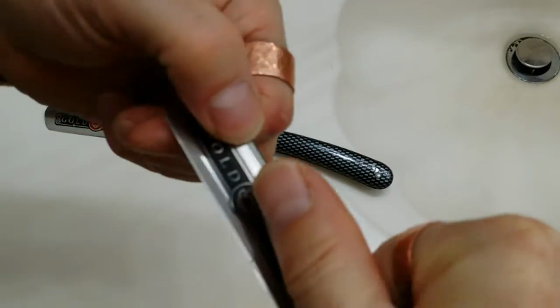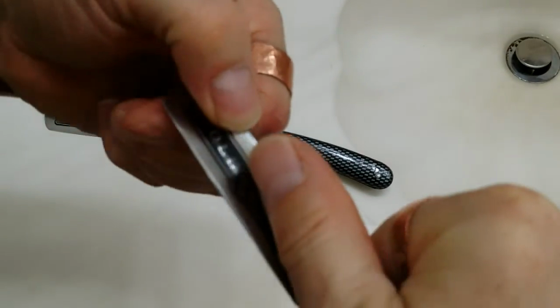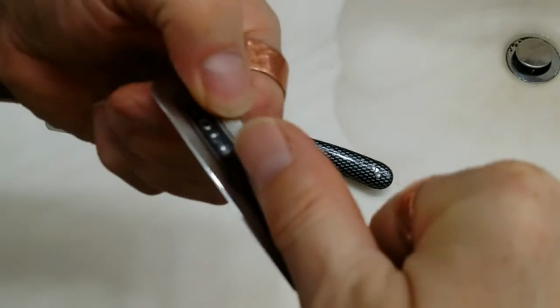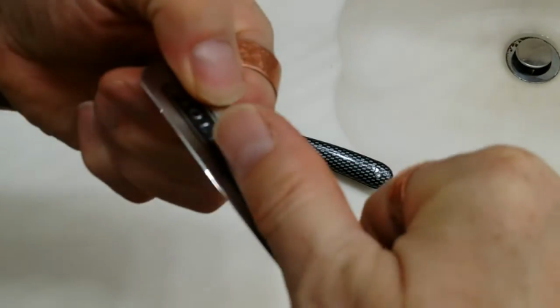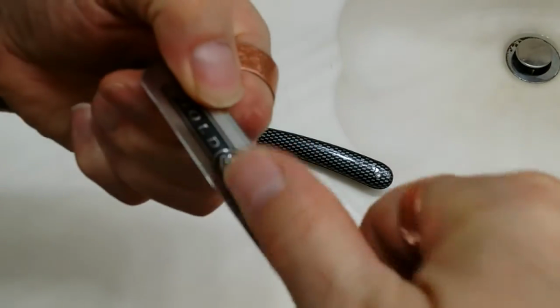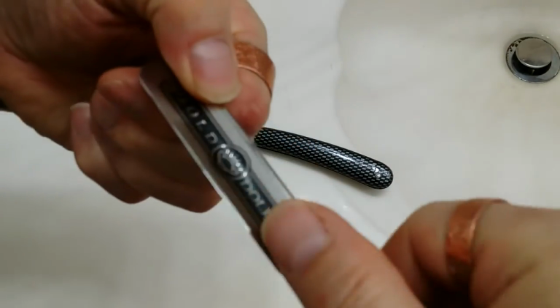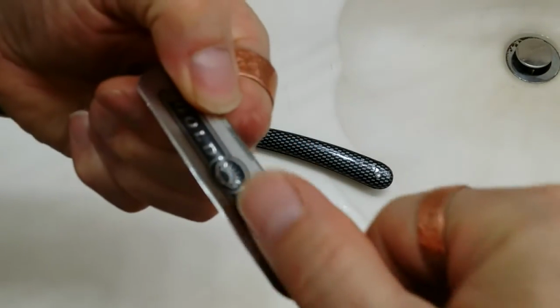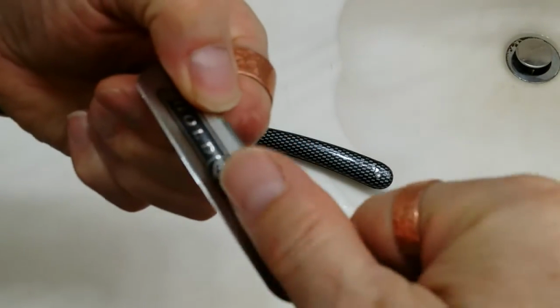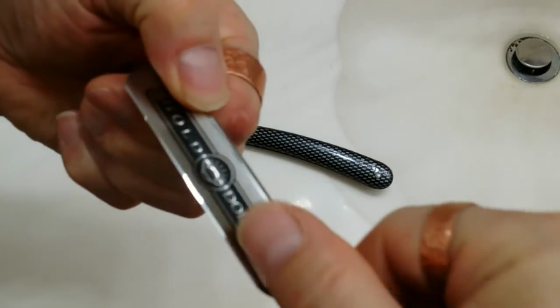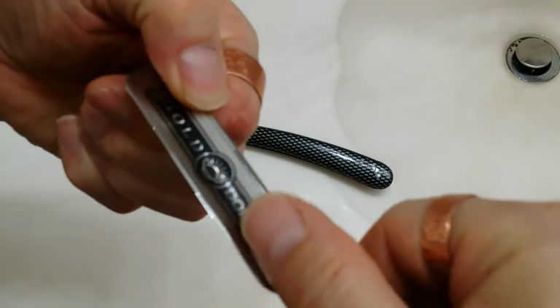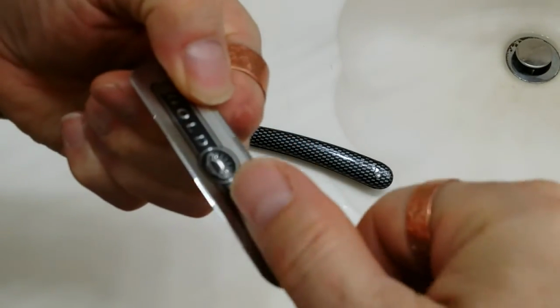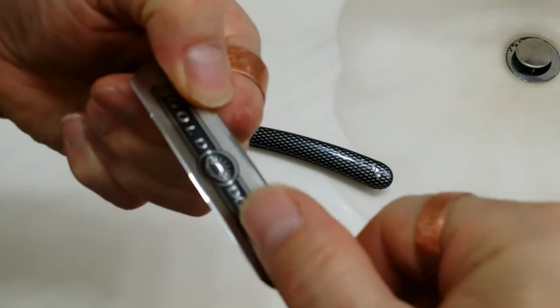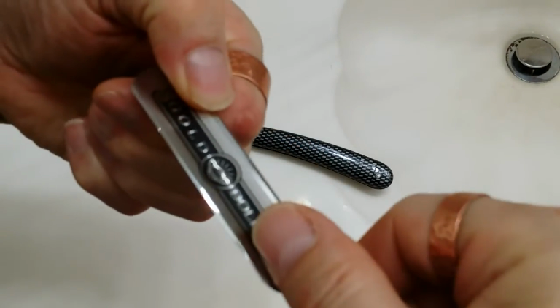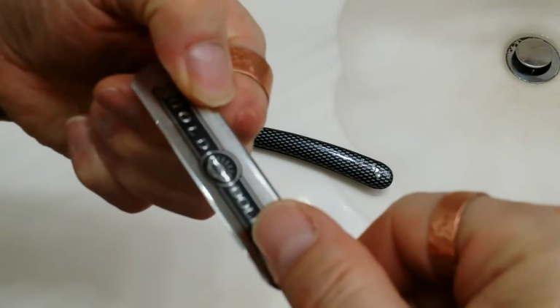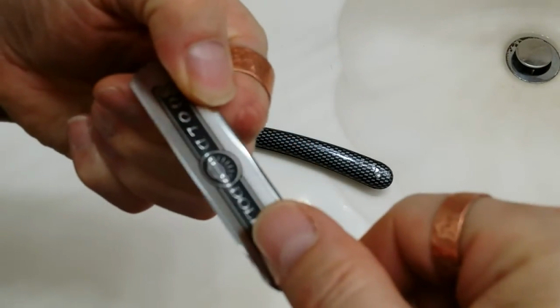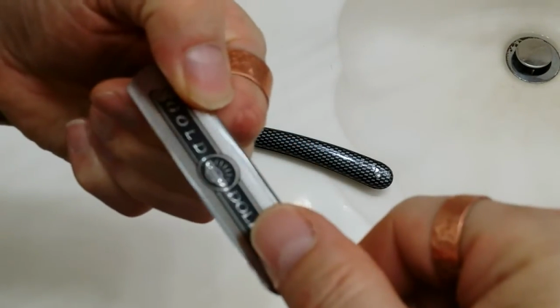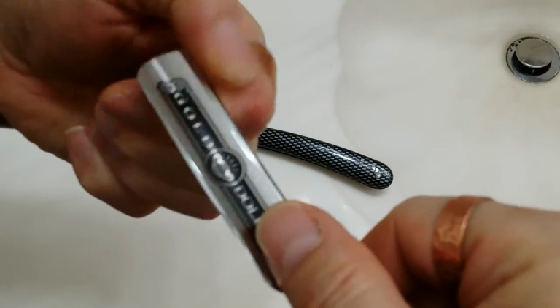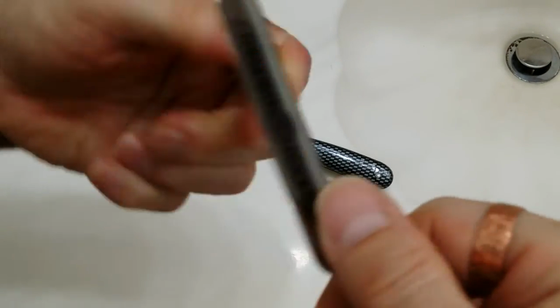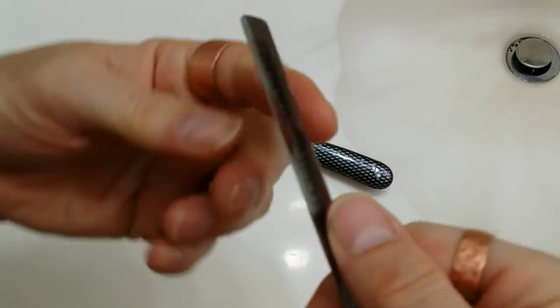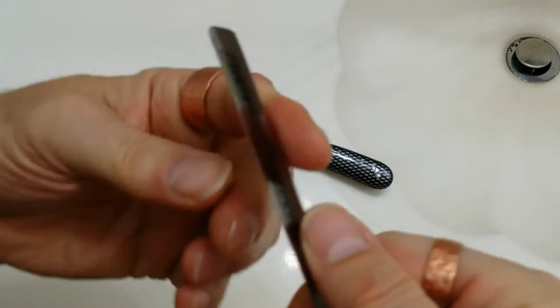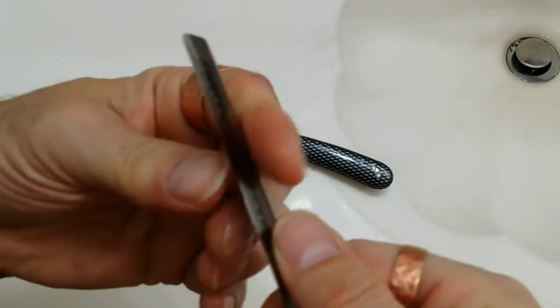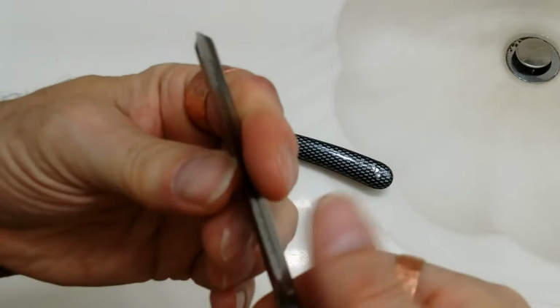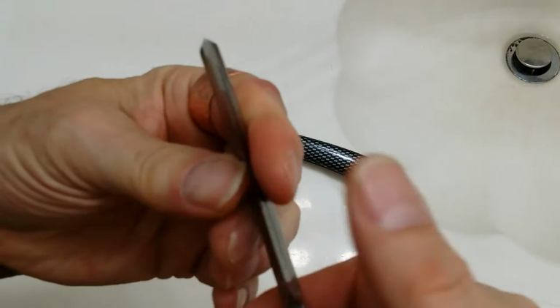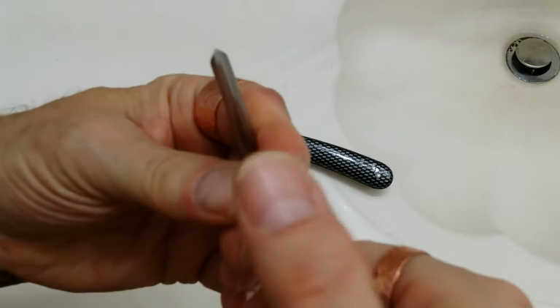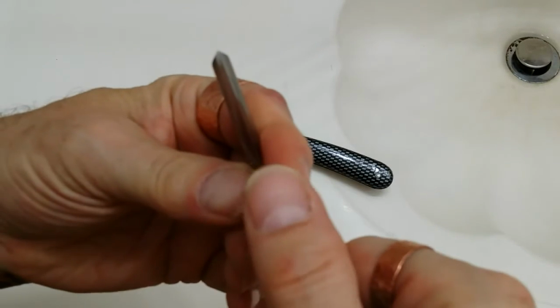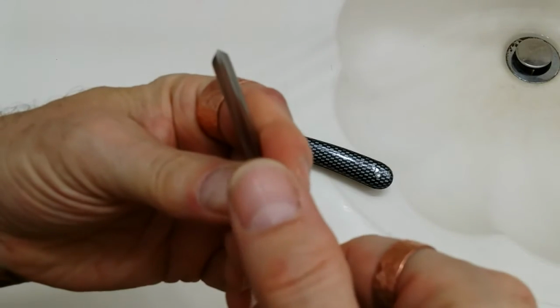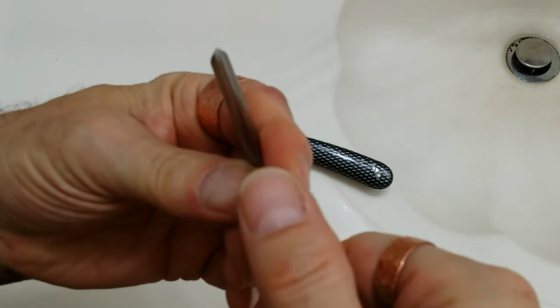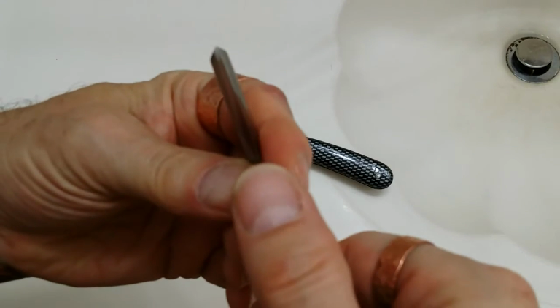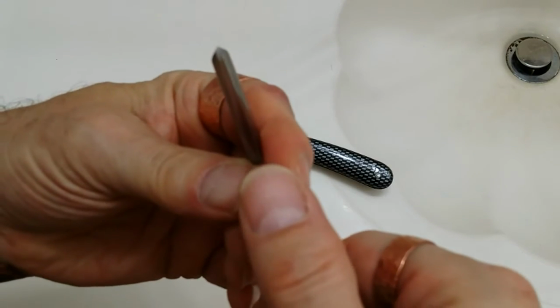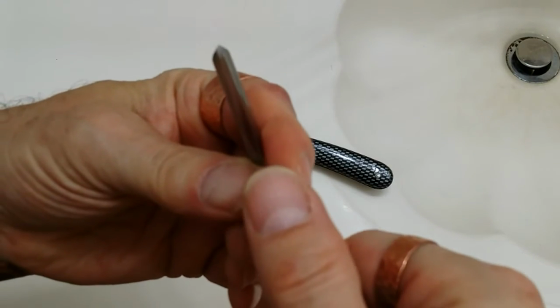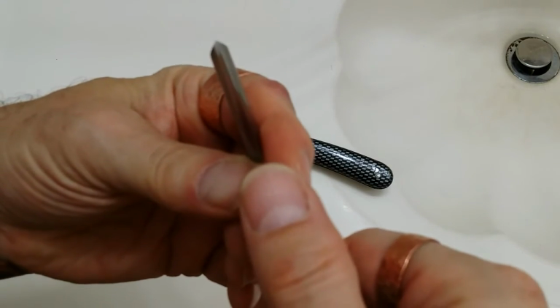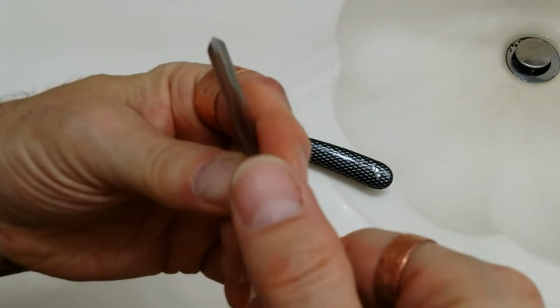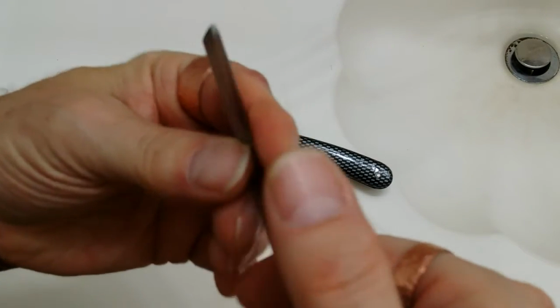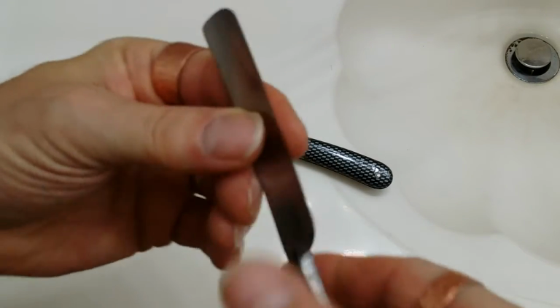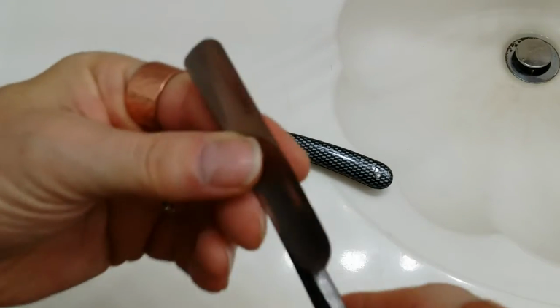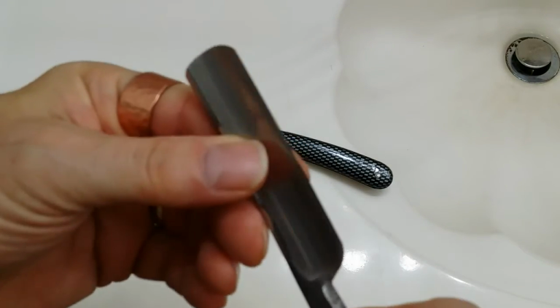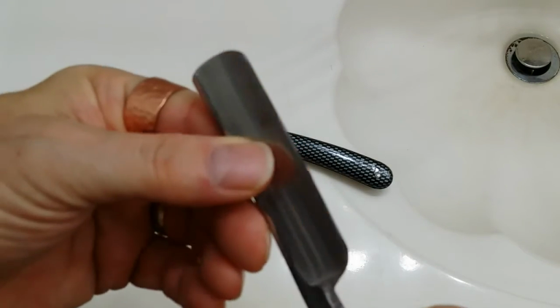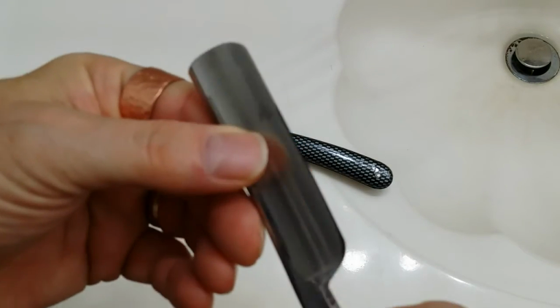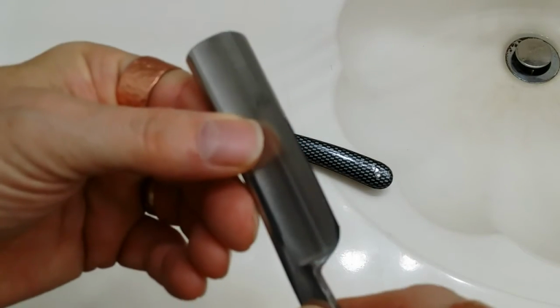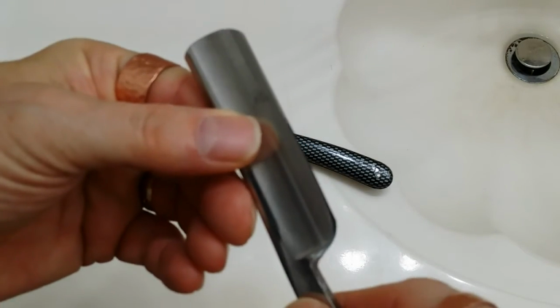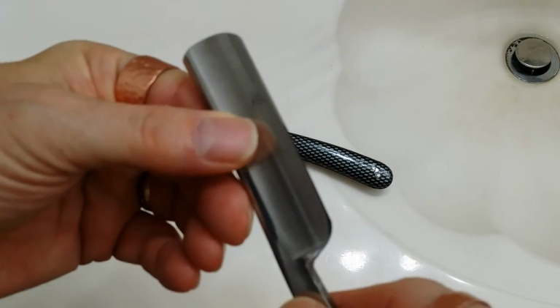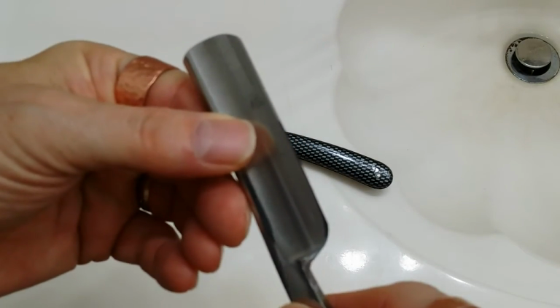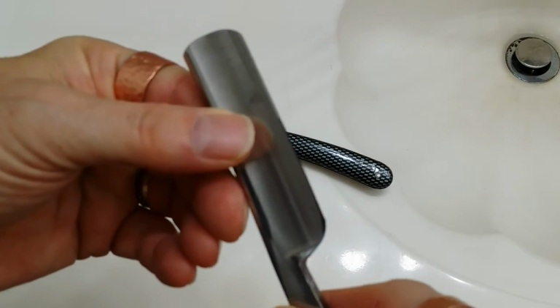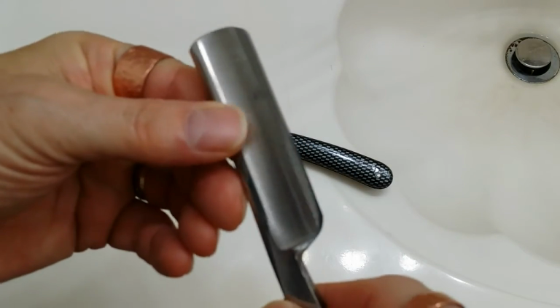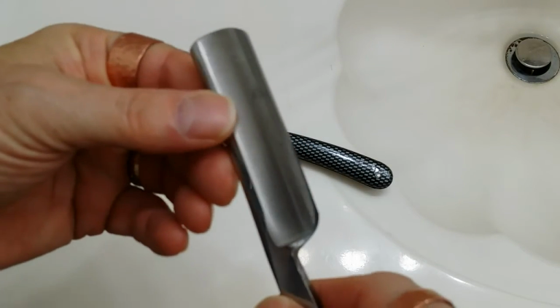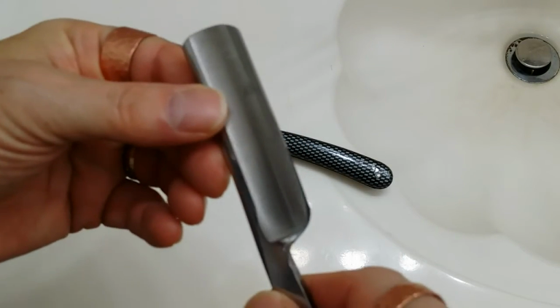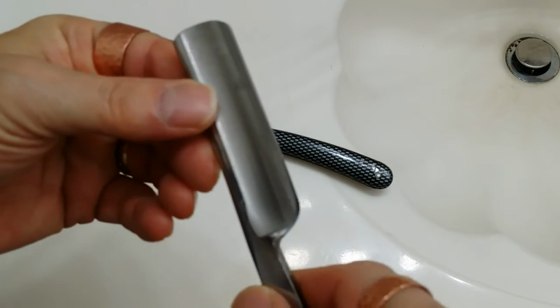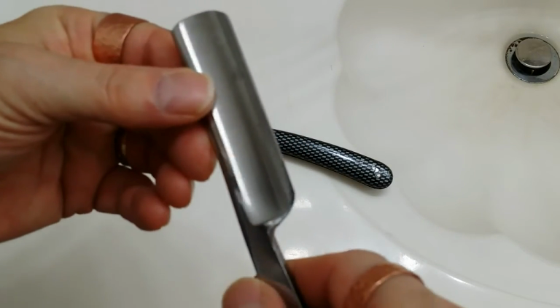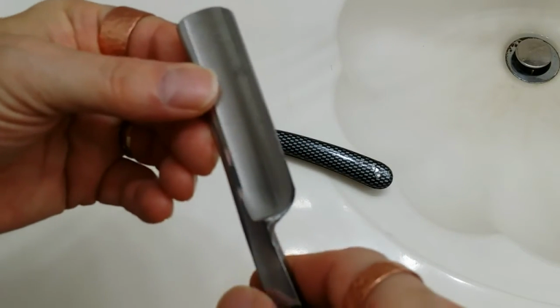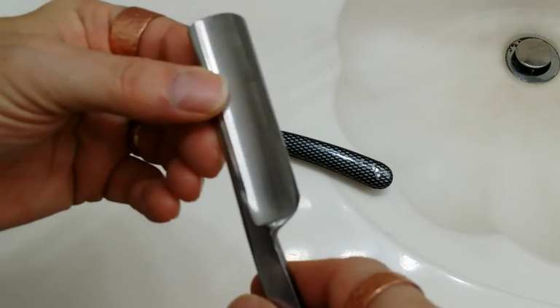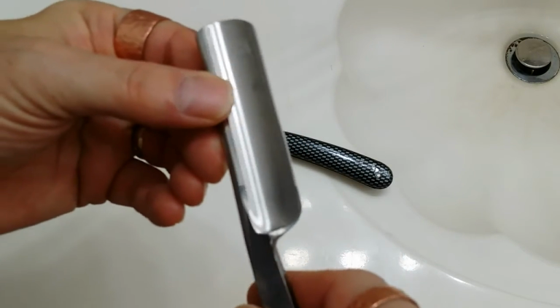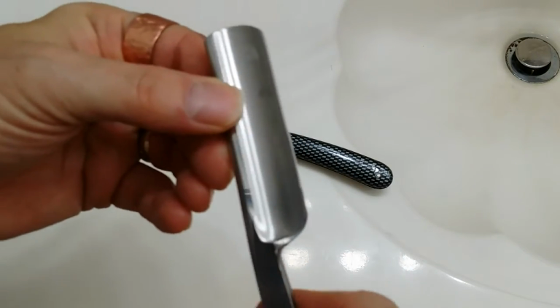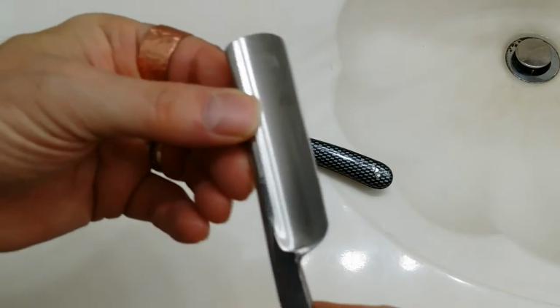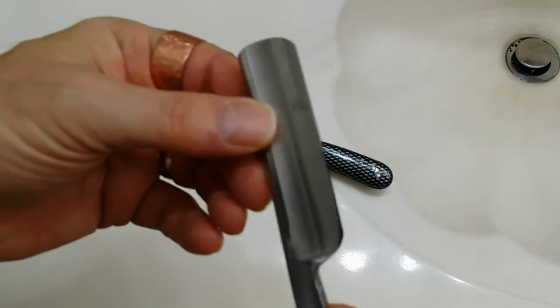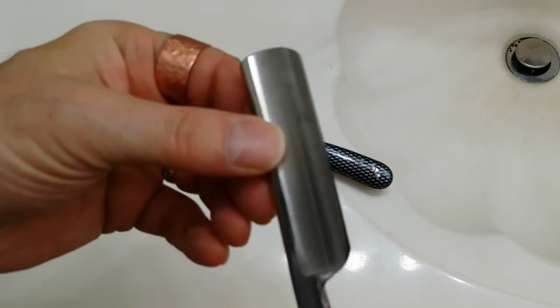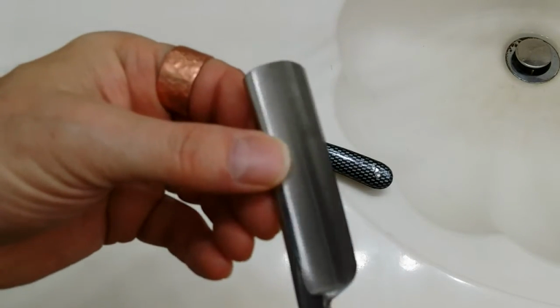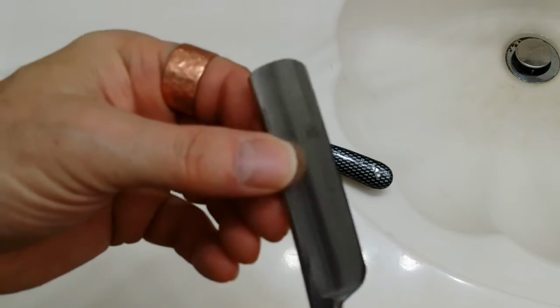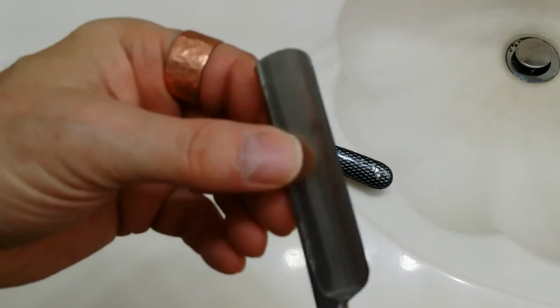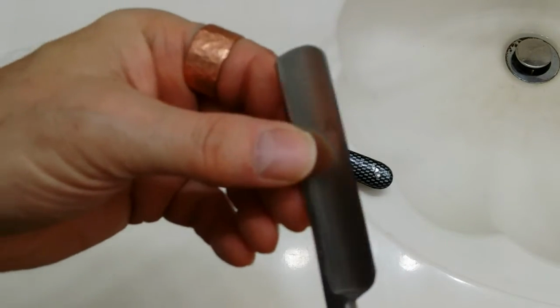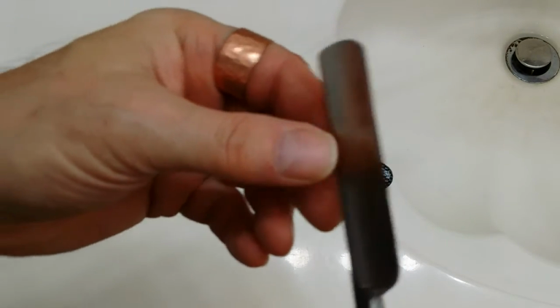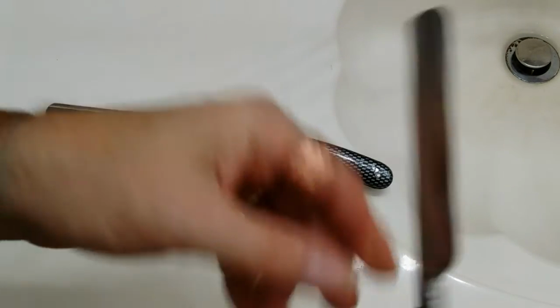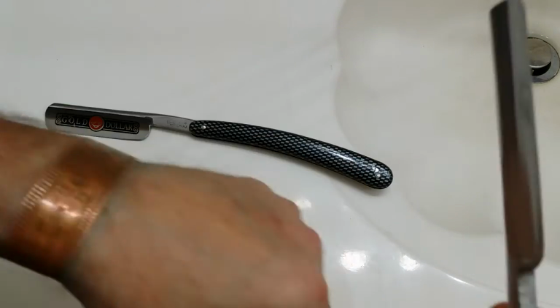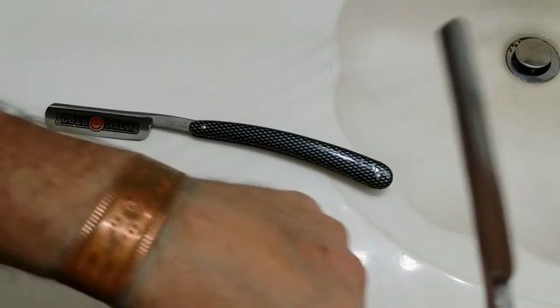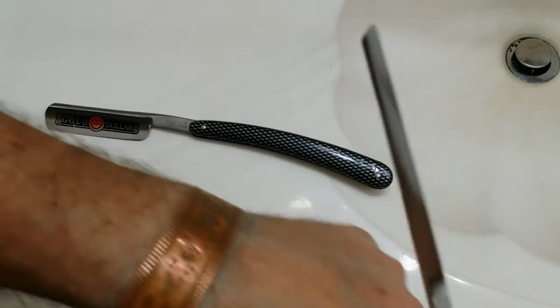We never want to go up and down on the blade like this, because that is a really good way to get cut.